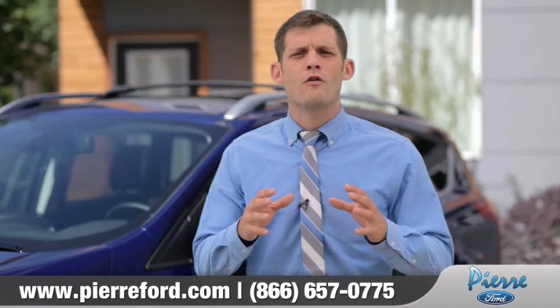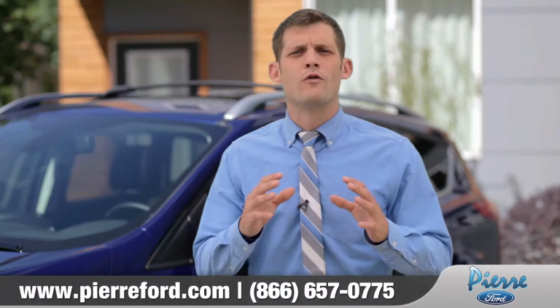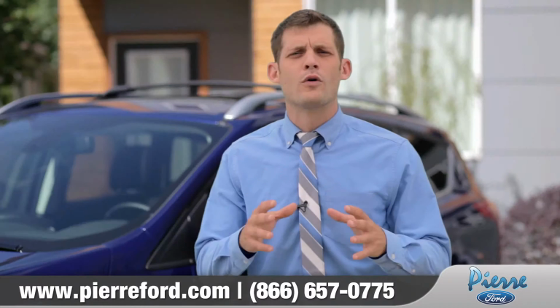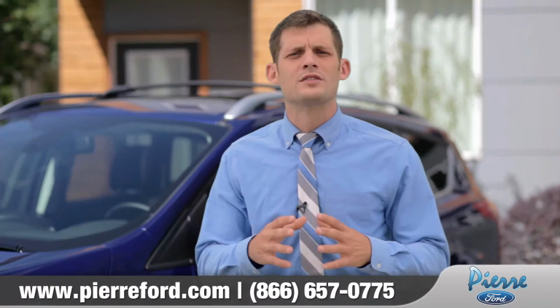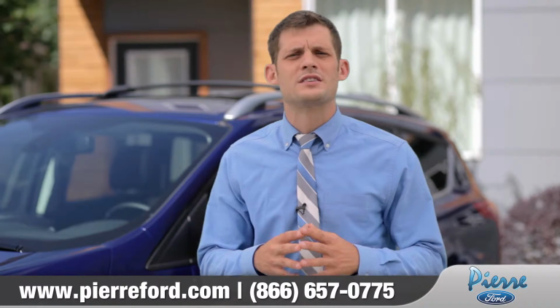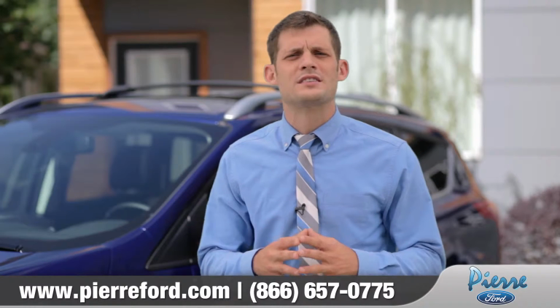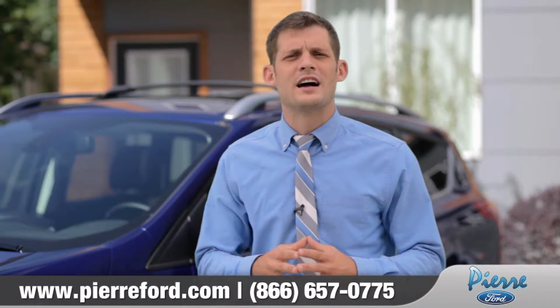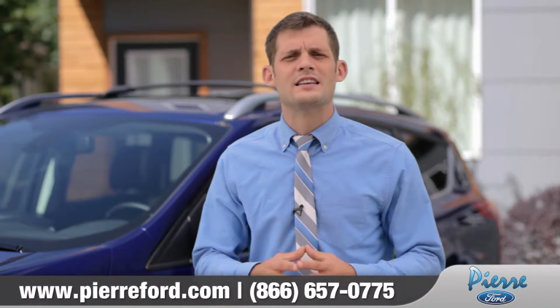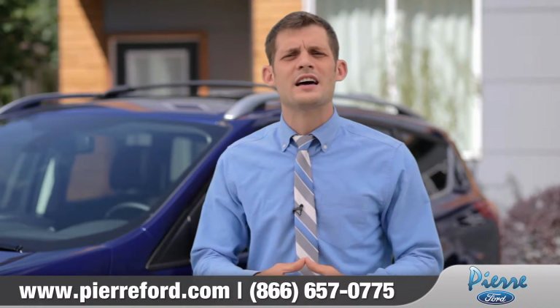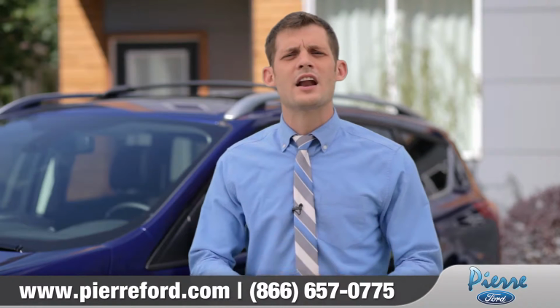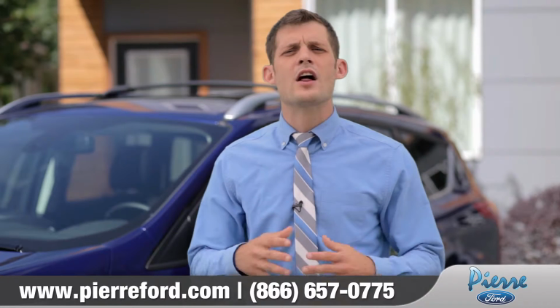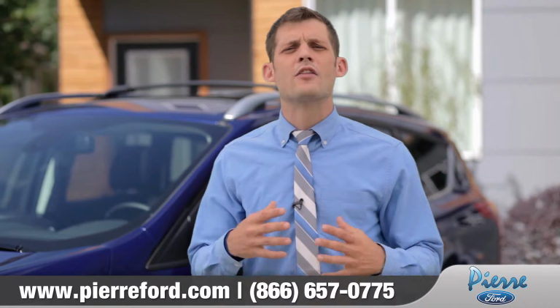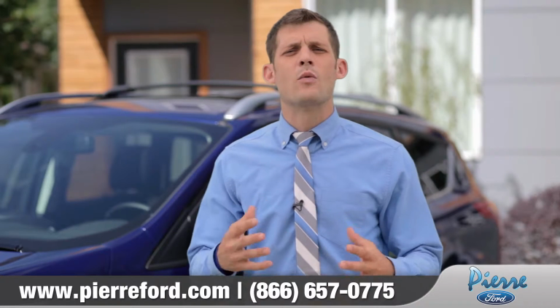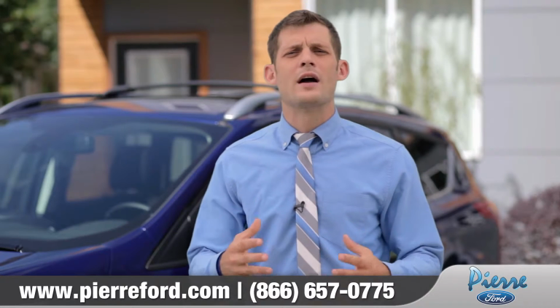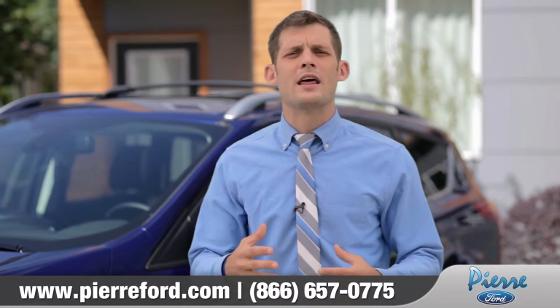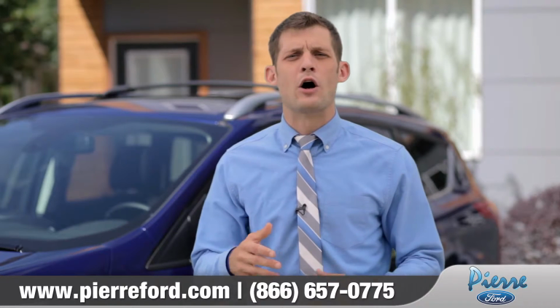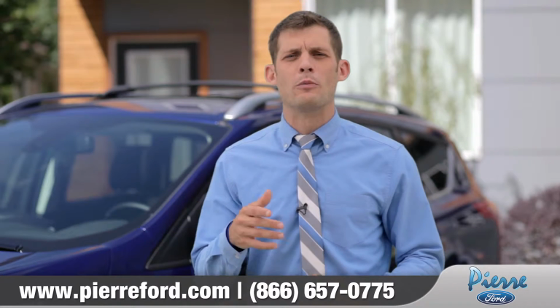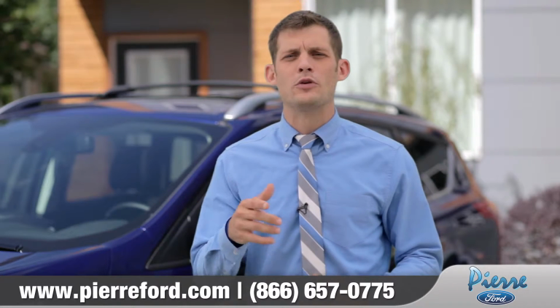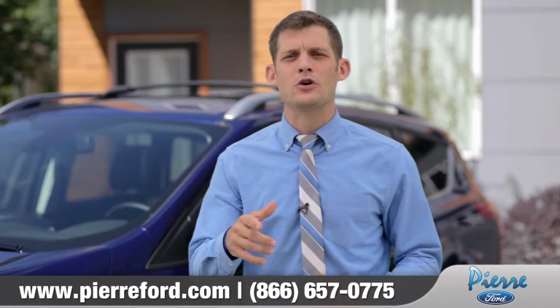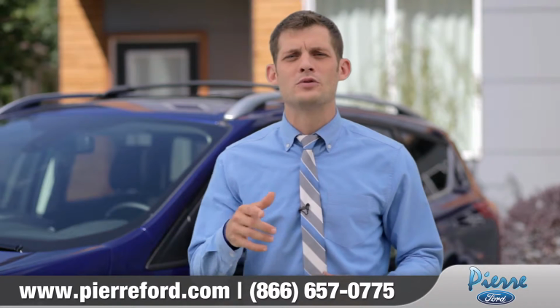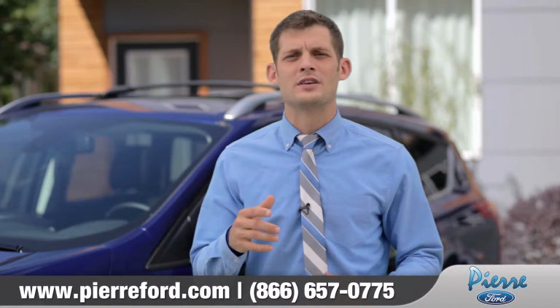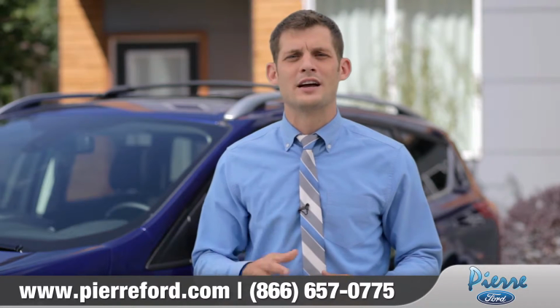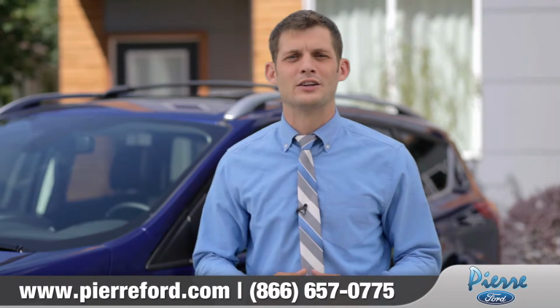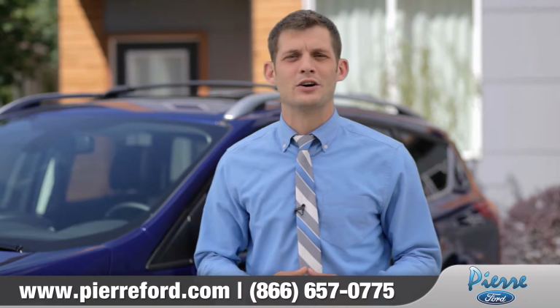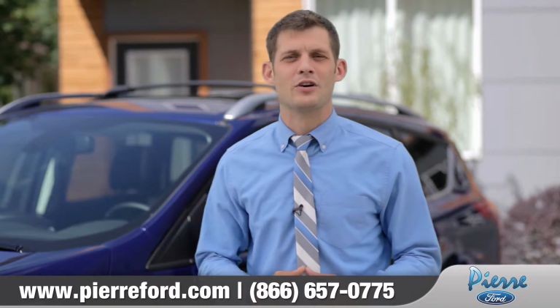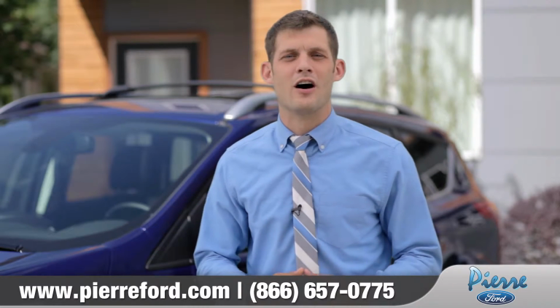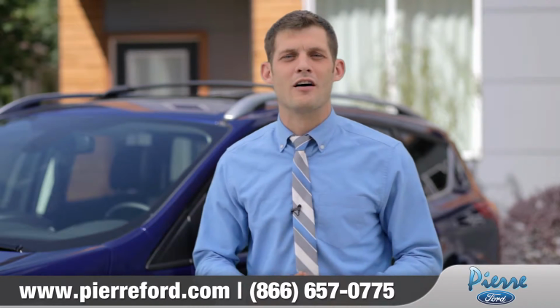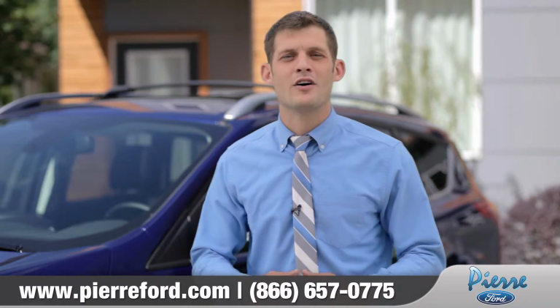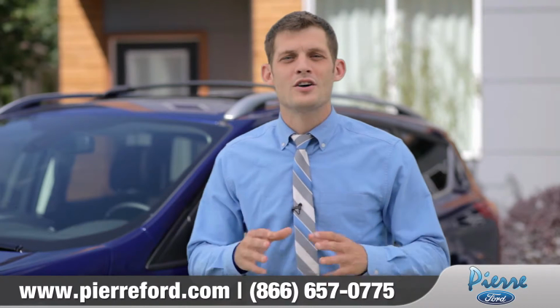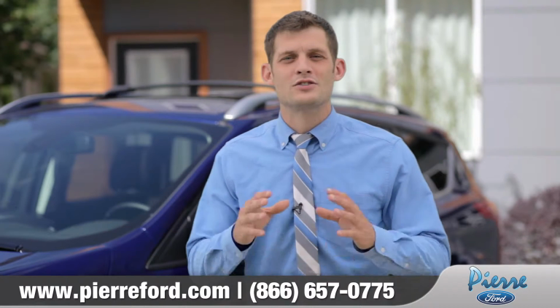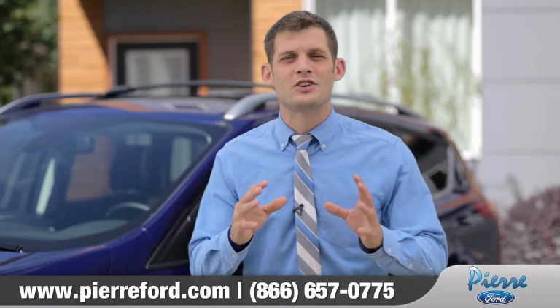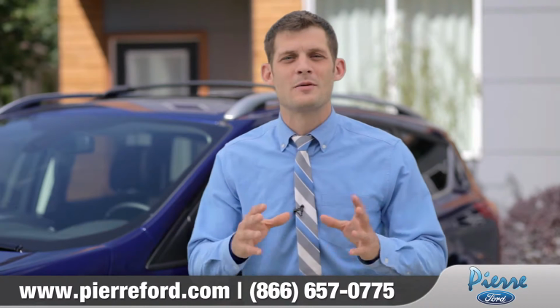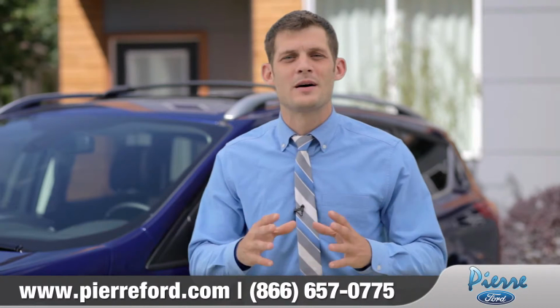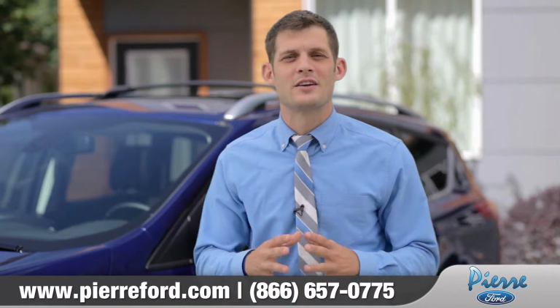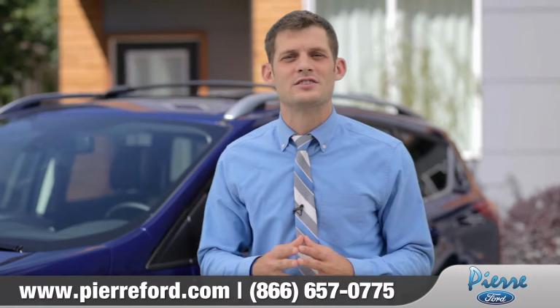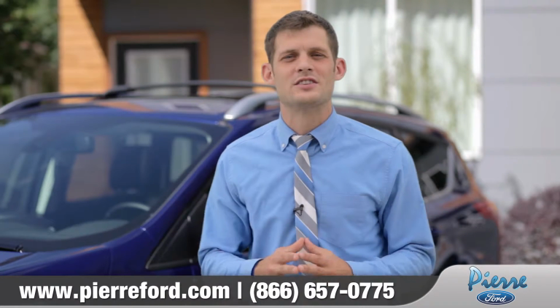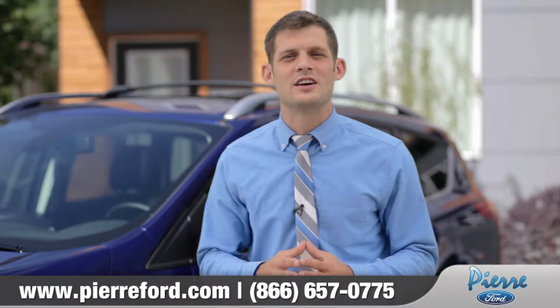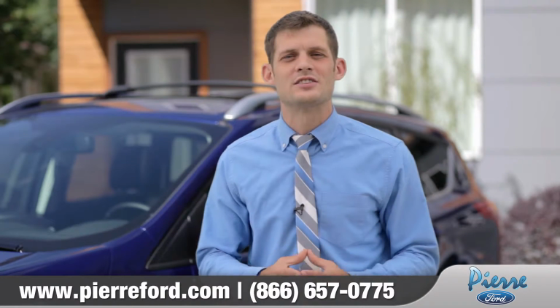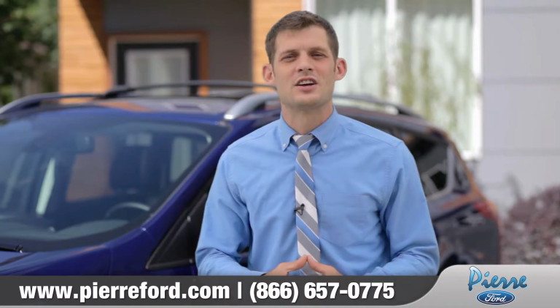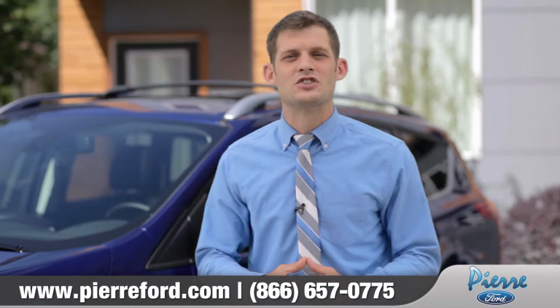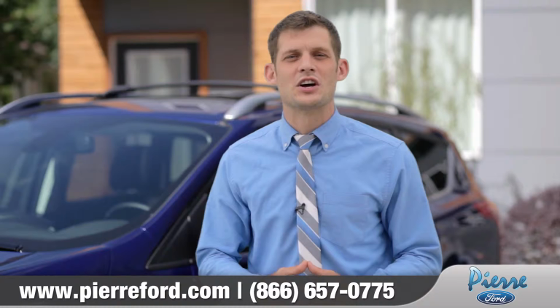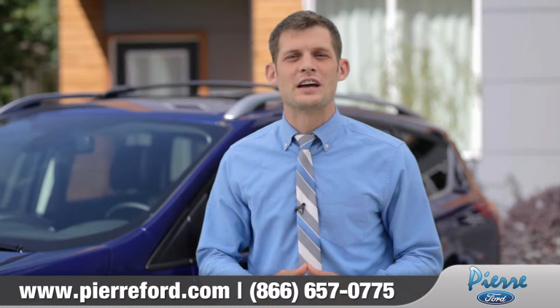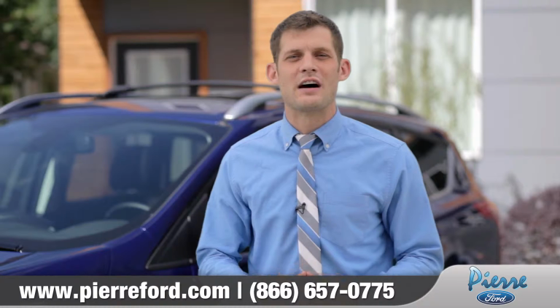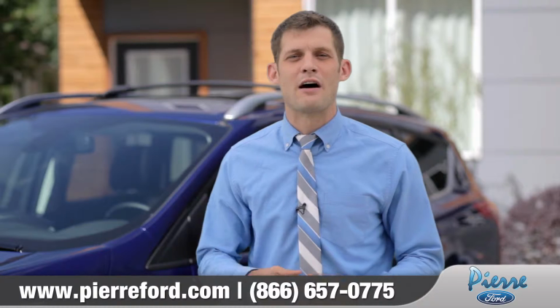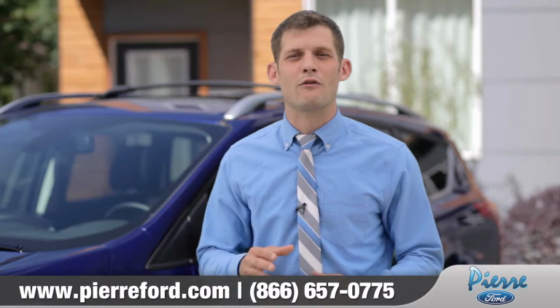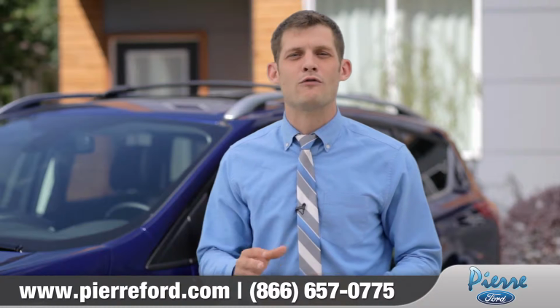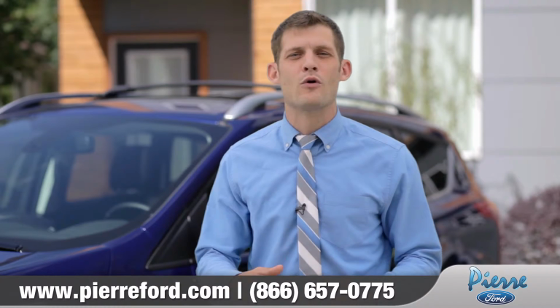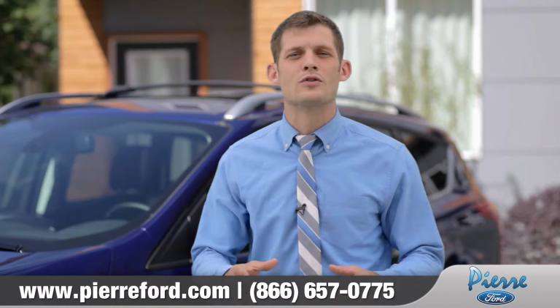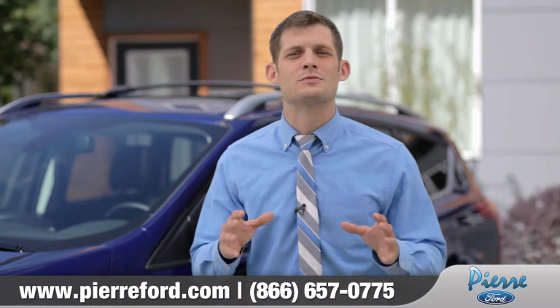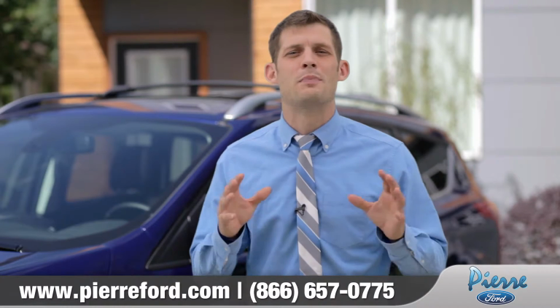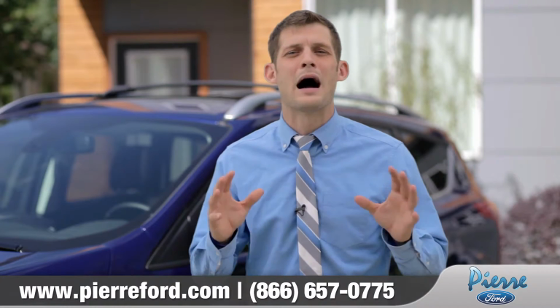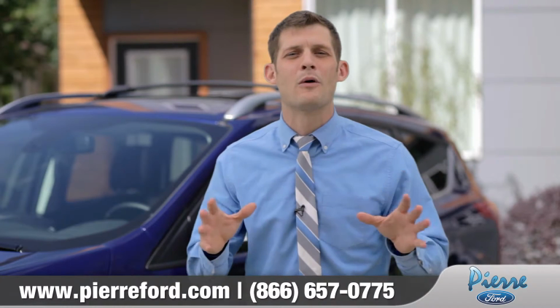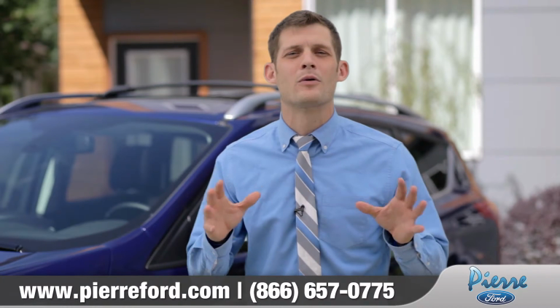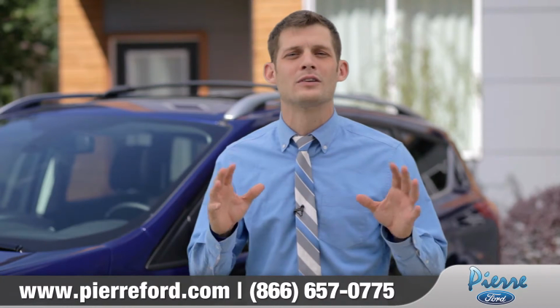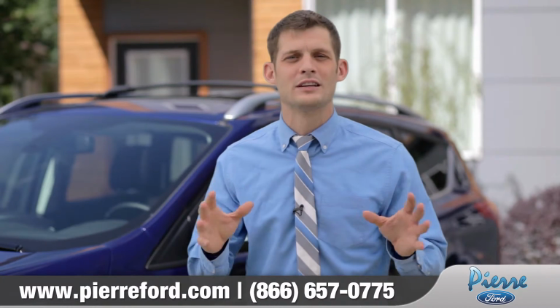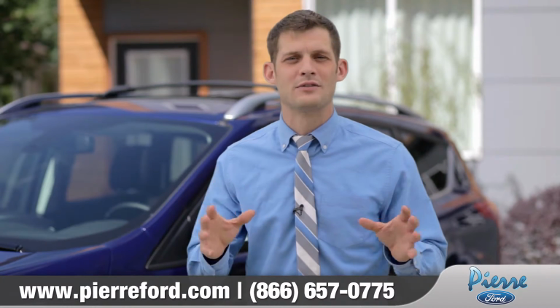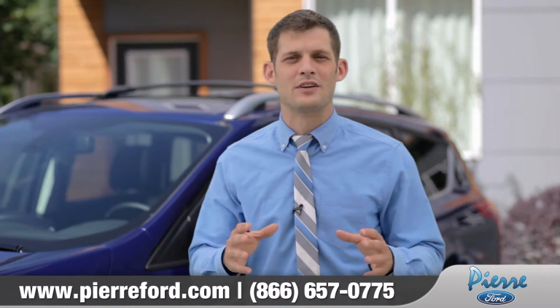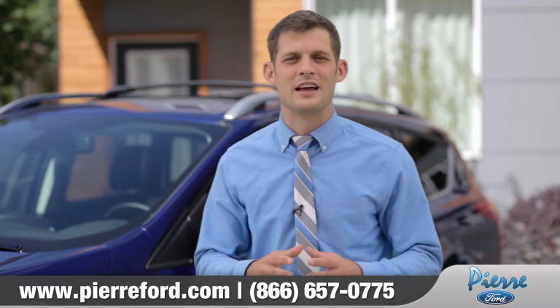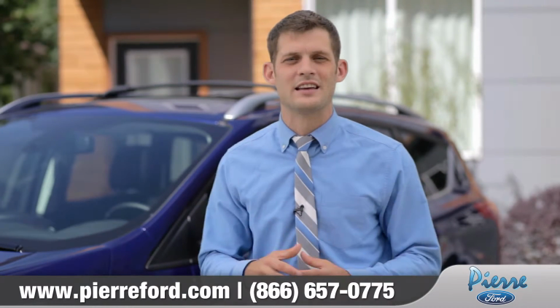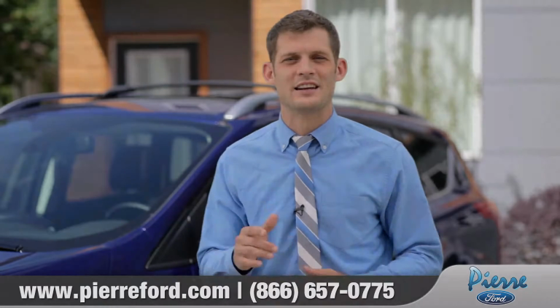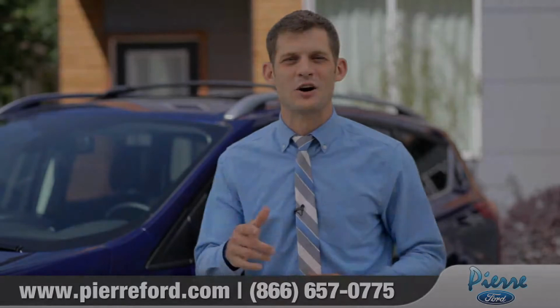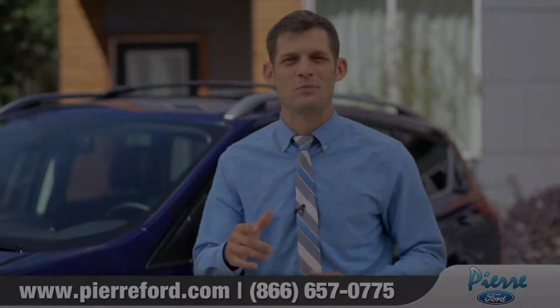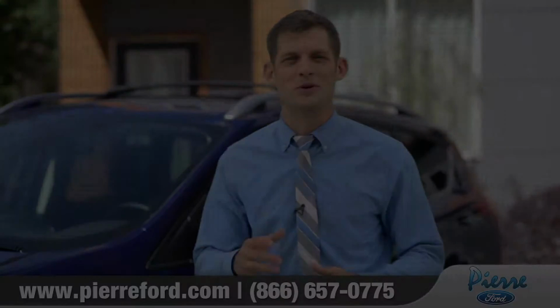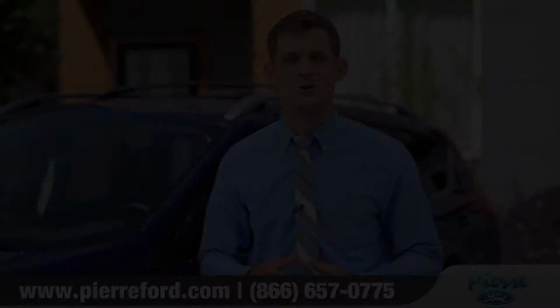Ford has designed yet another way to help you take a load off, so come down and see us and check out how Ford's Power Liftgate can help you.